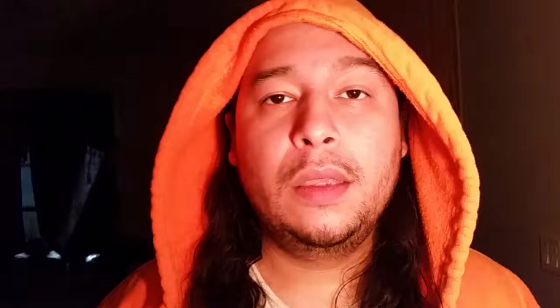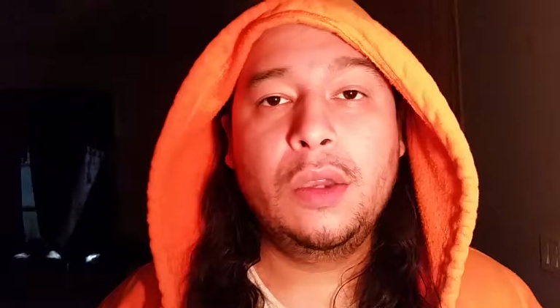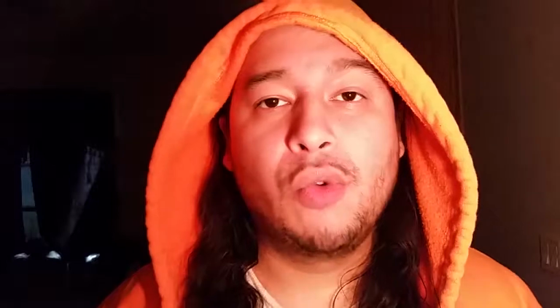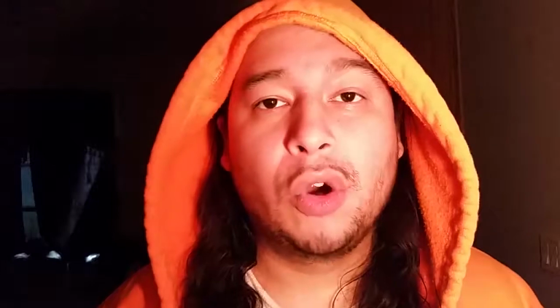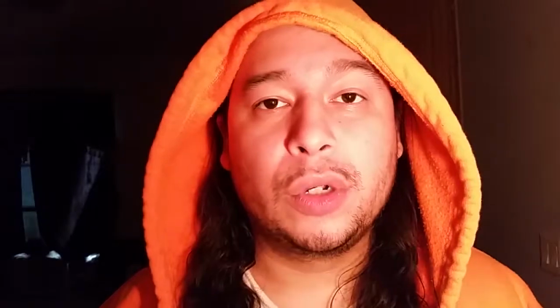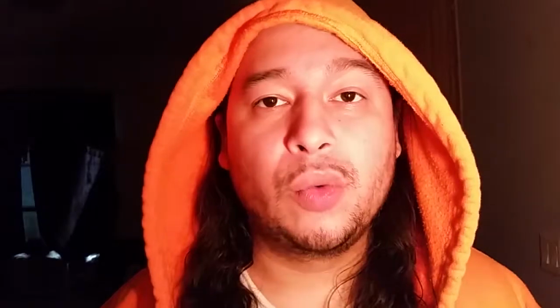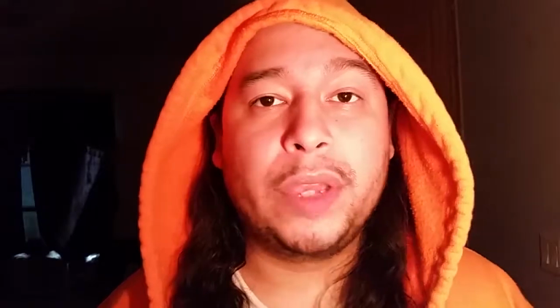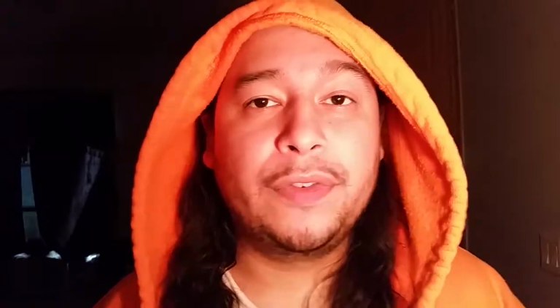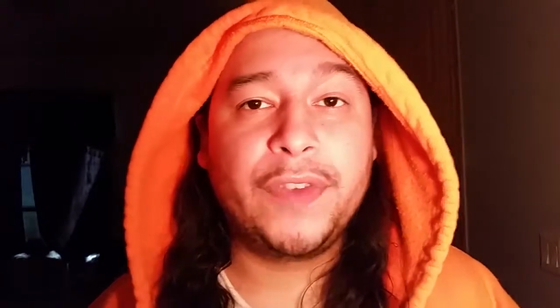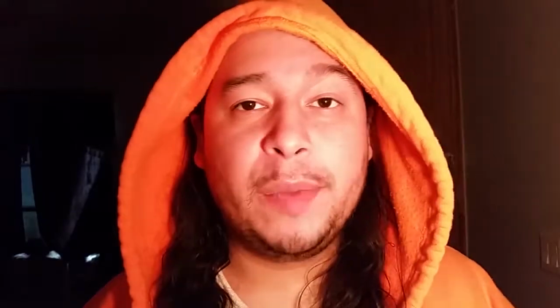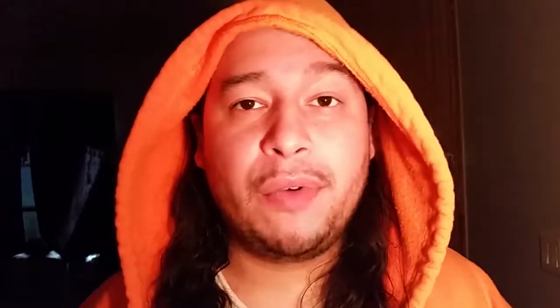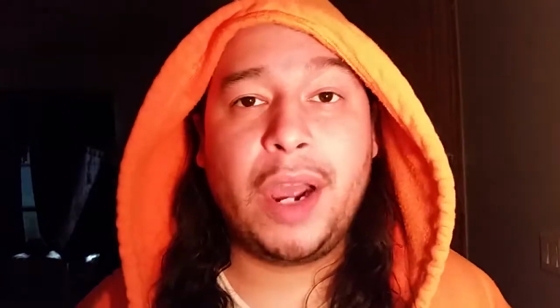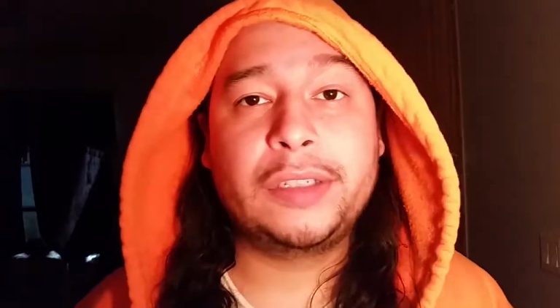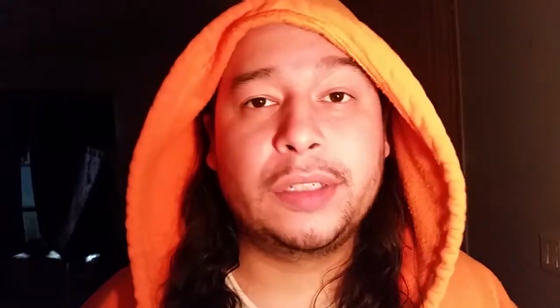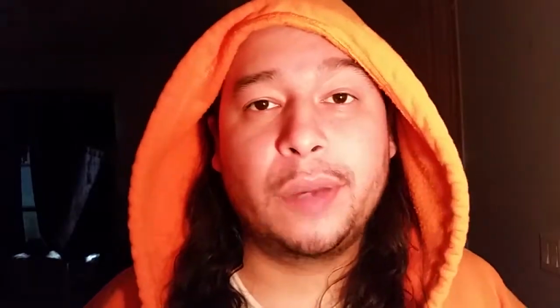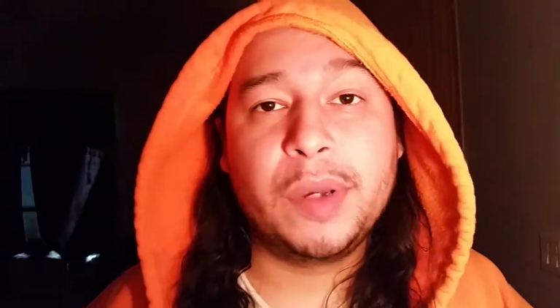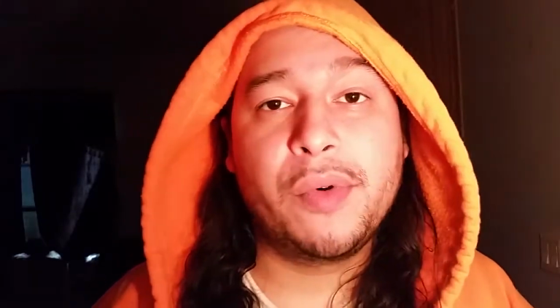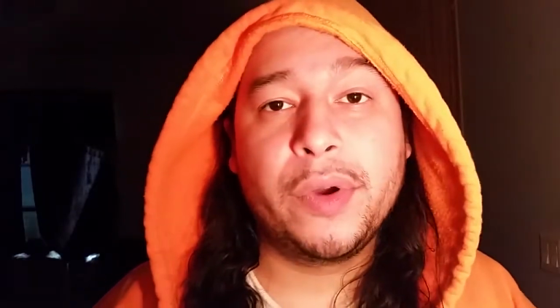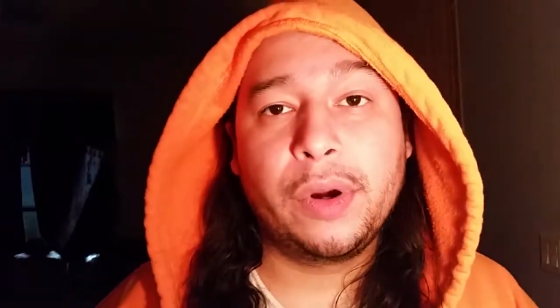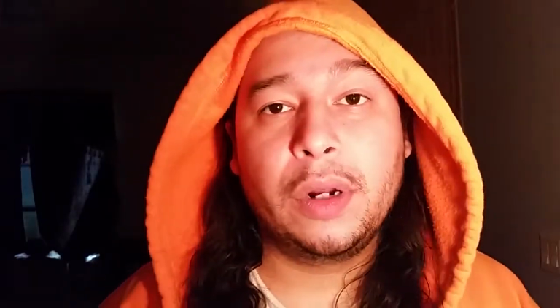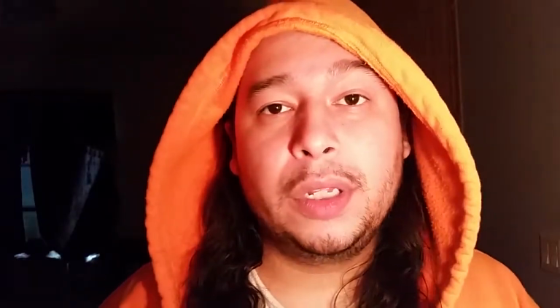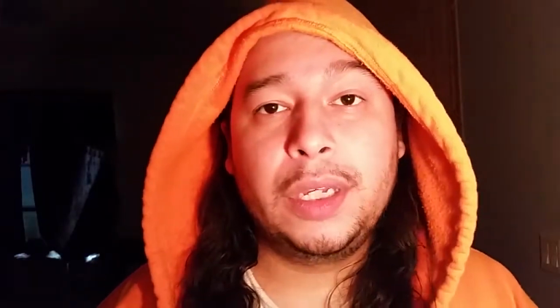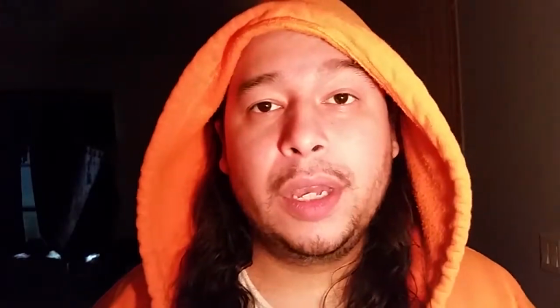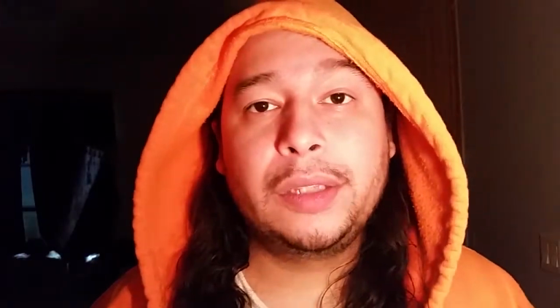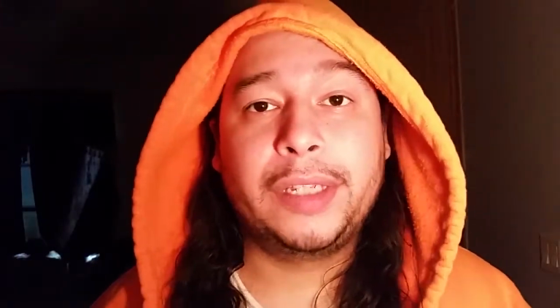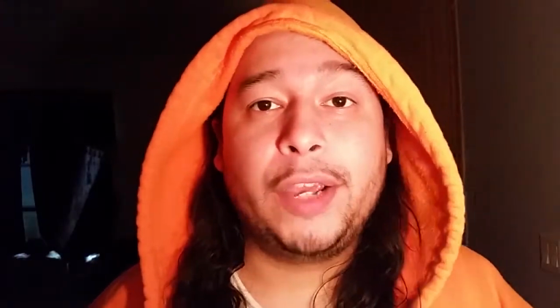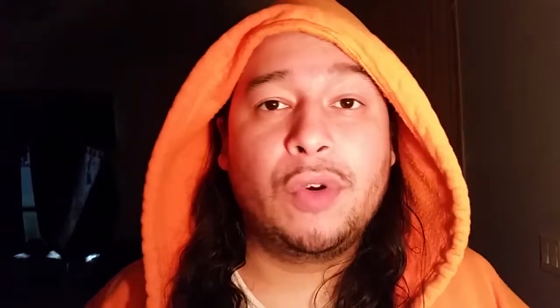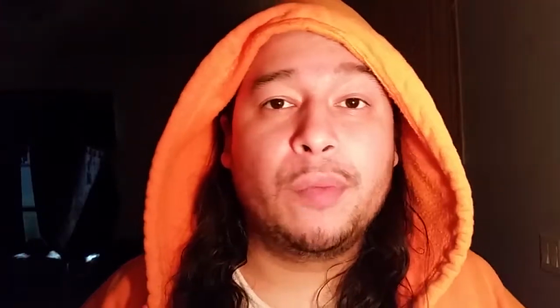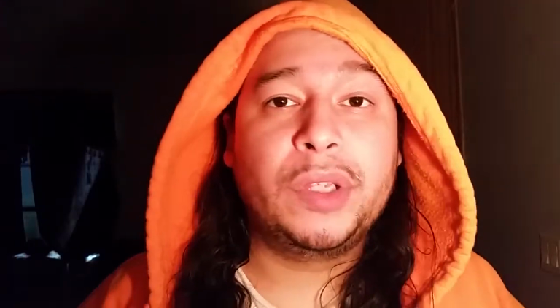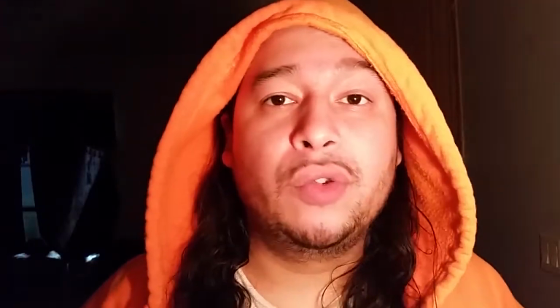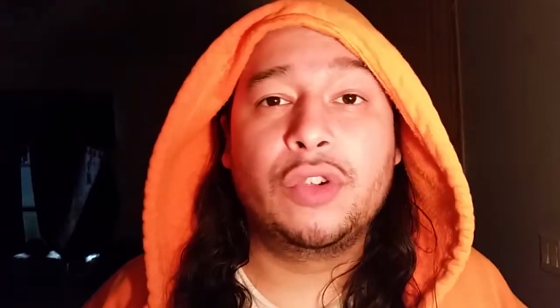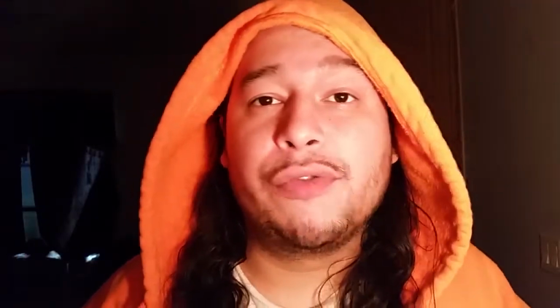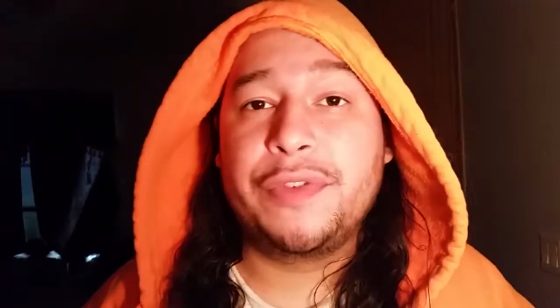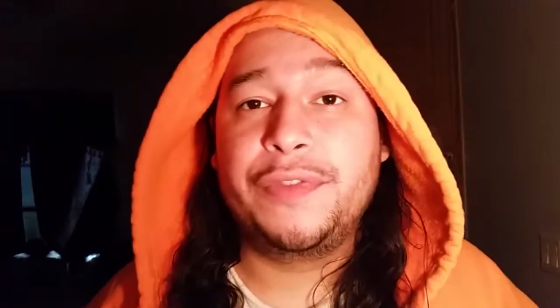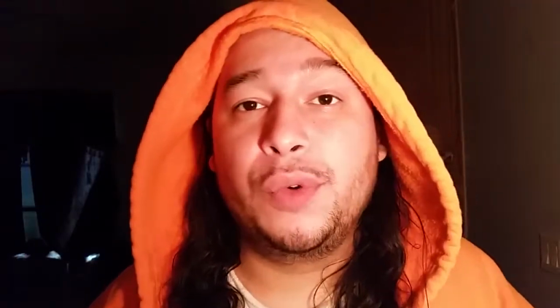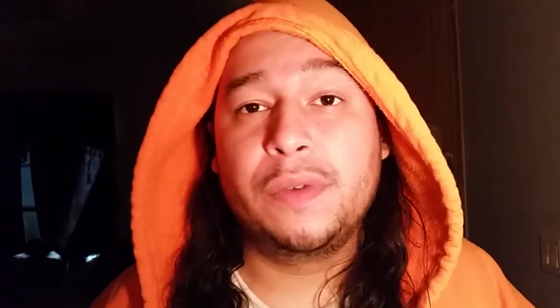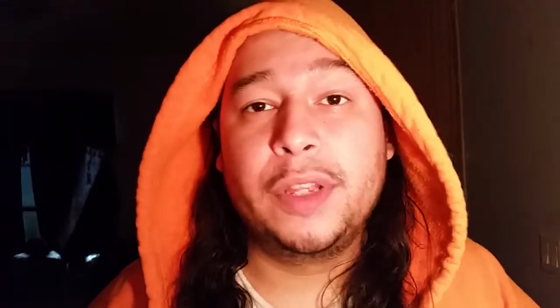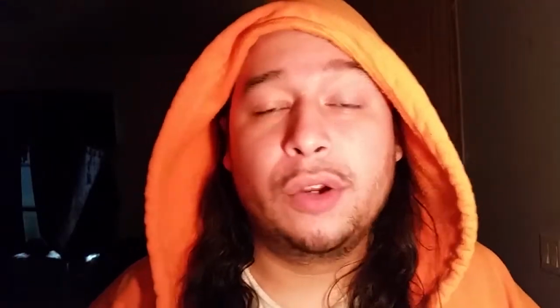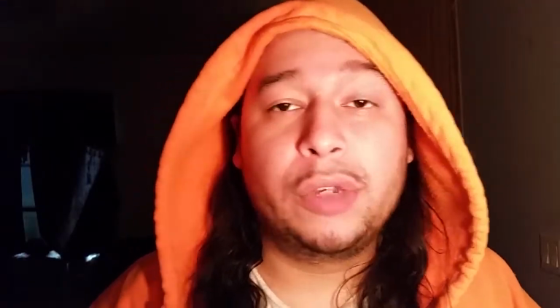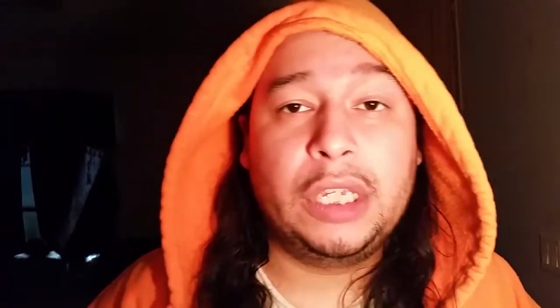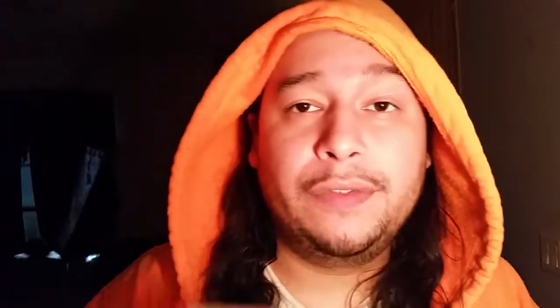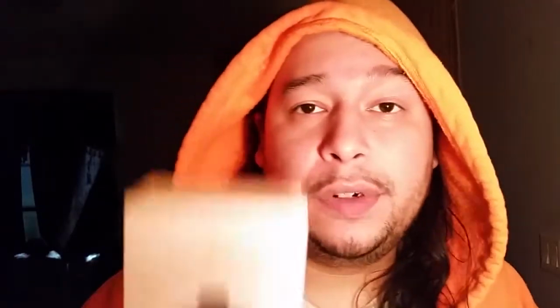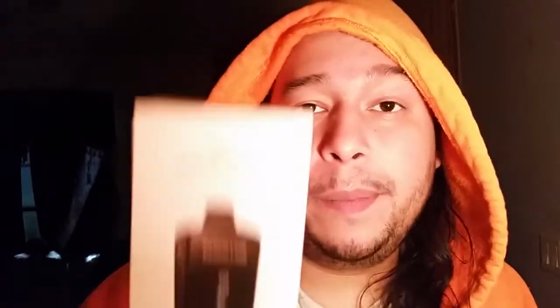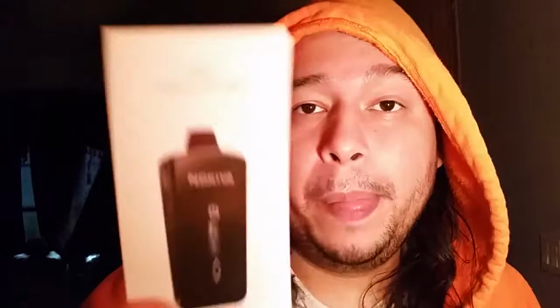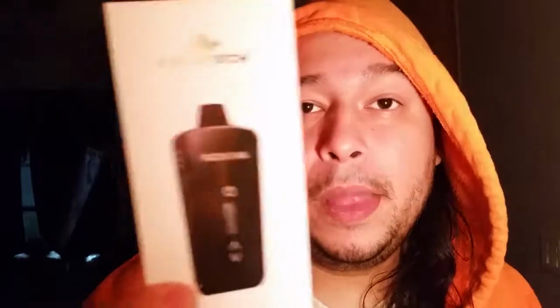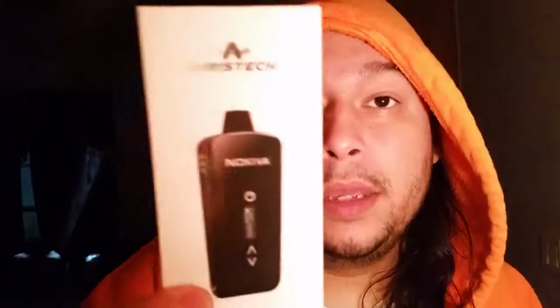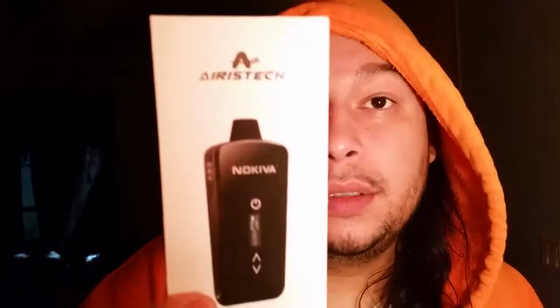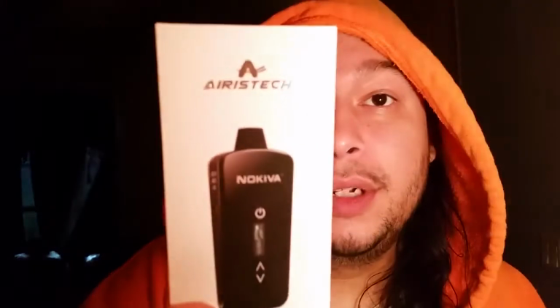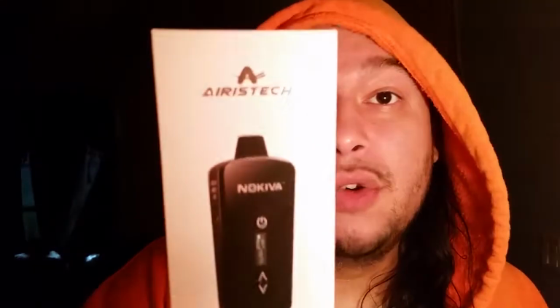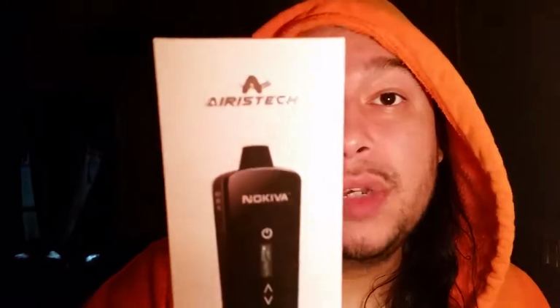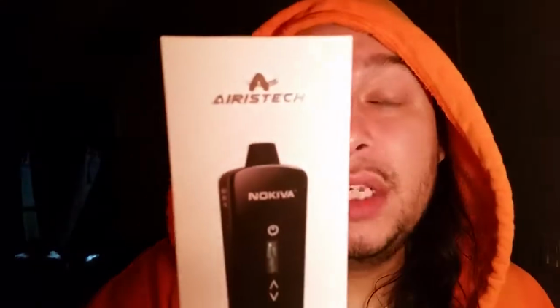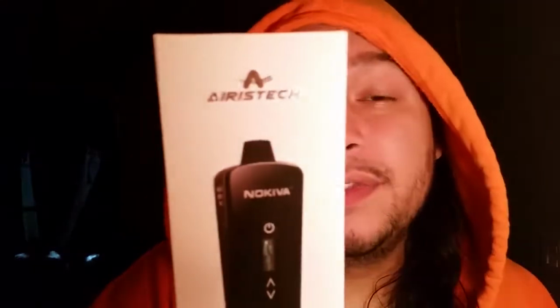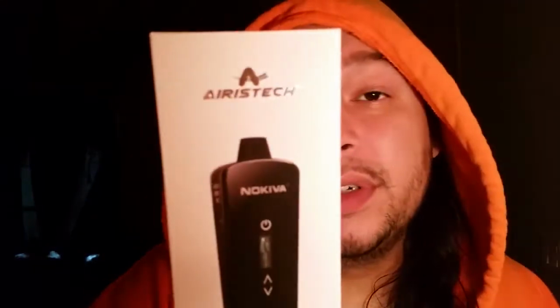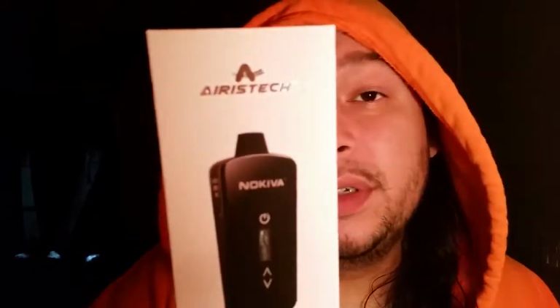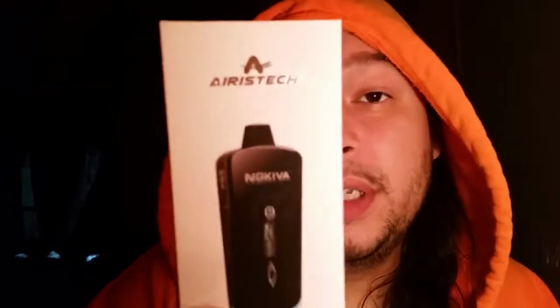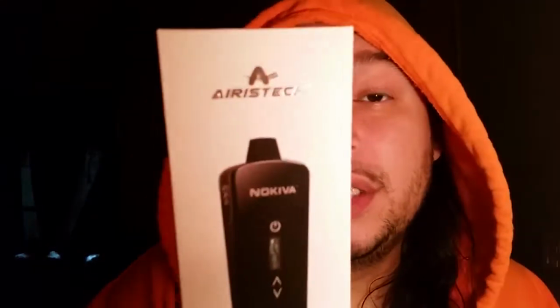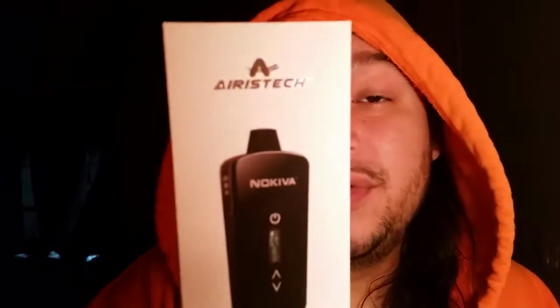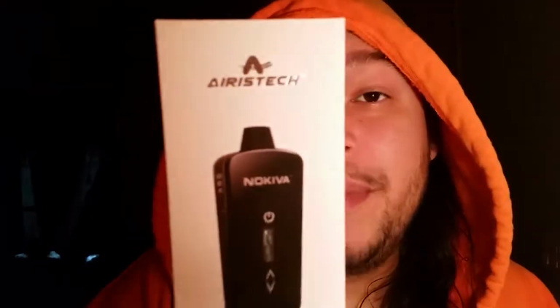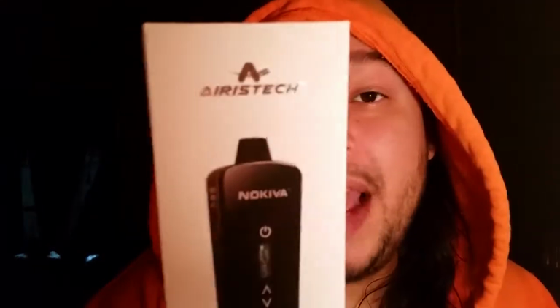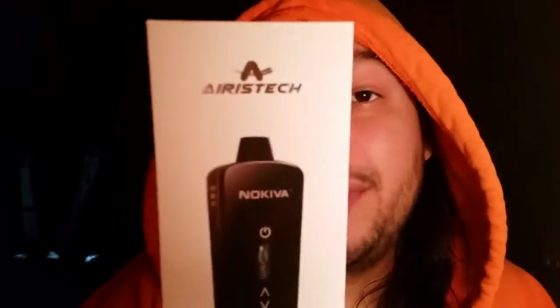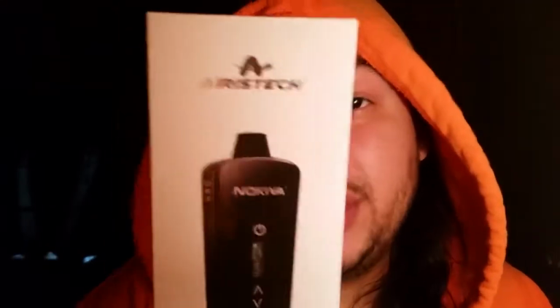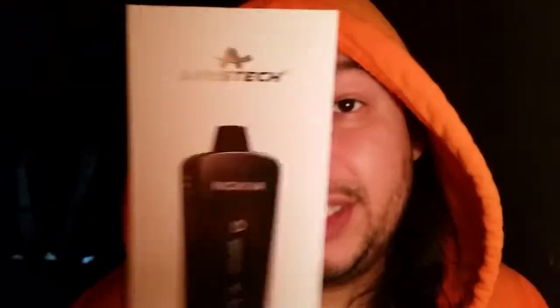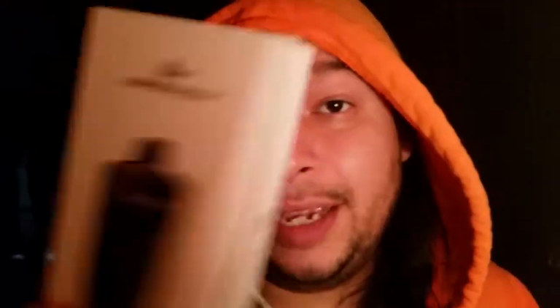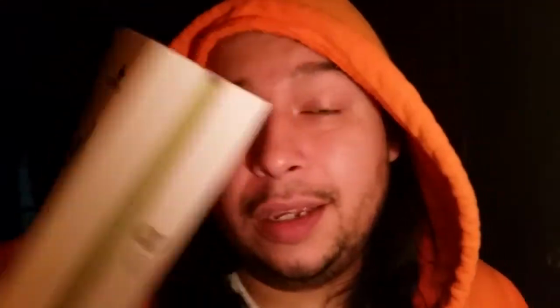Welcome to Wavy Vaporizers, I'm your boy Early. Today we're going to be doing a review of the NoKiva. The NoKiva is from Aristec.